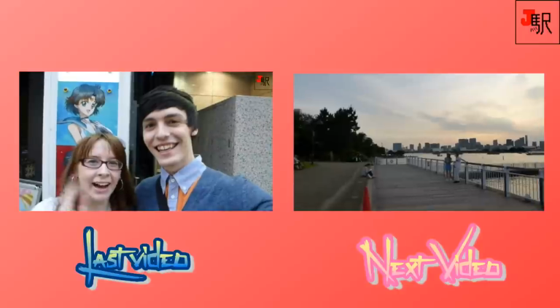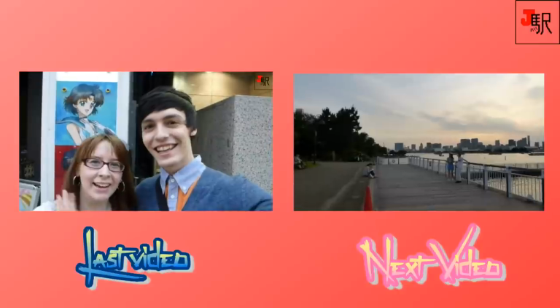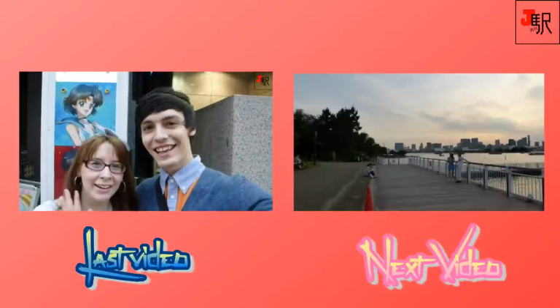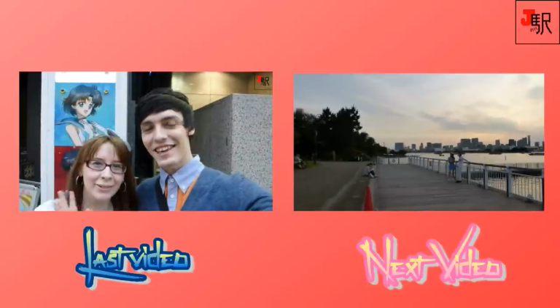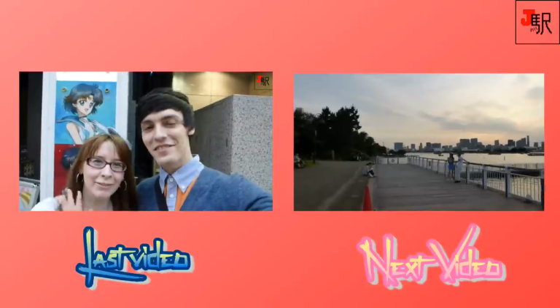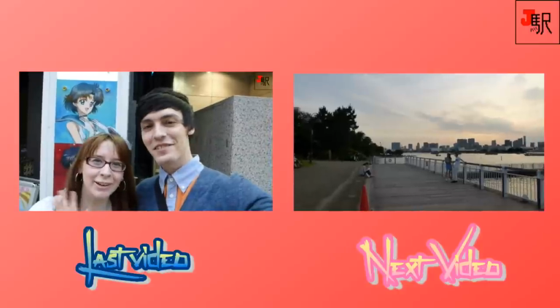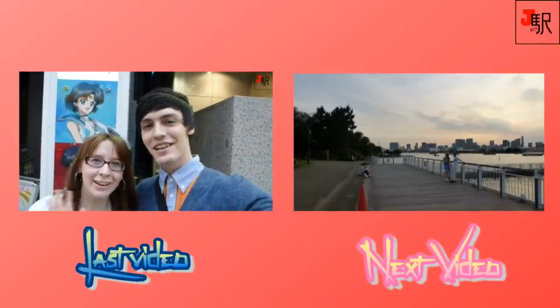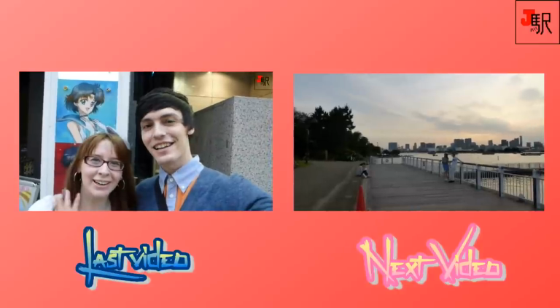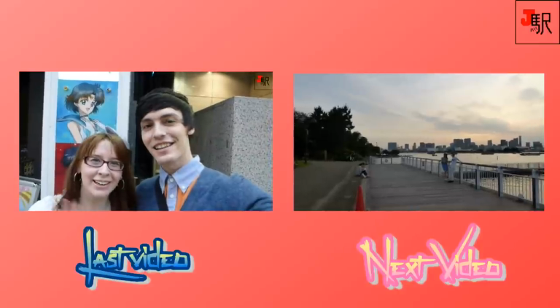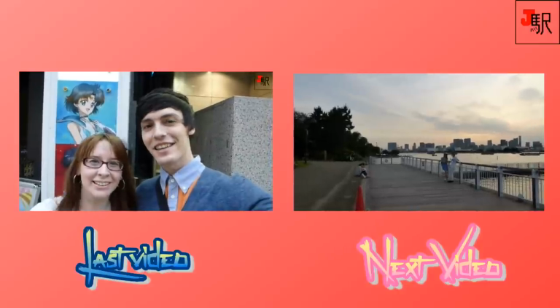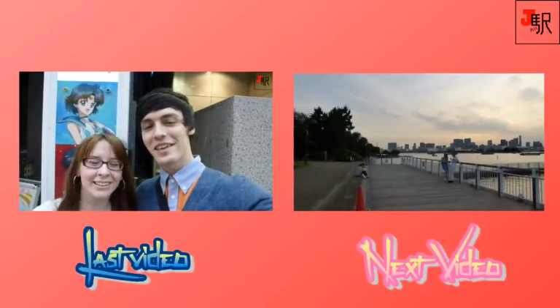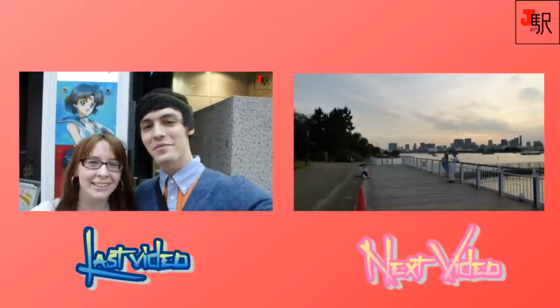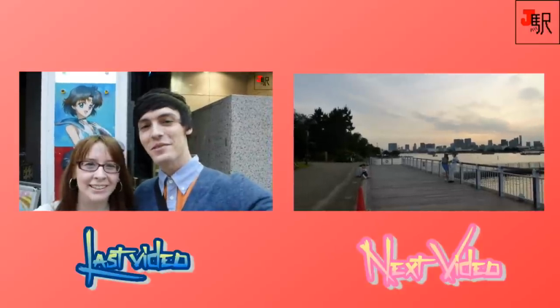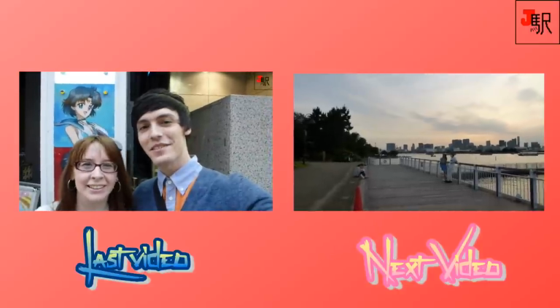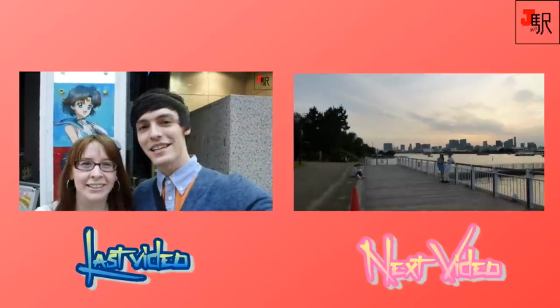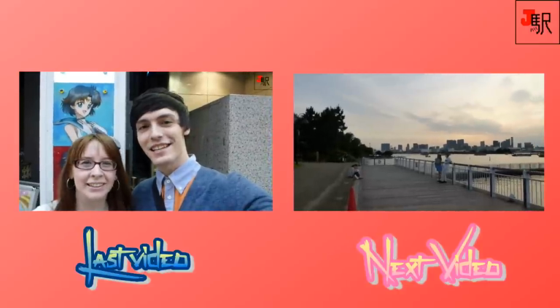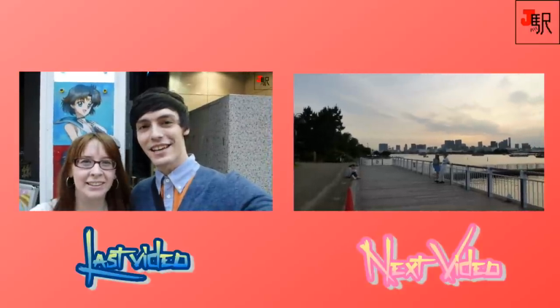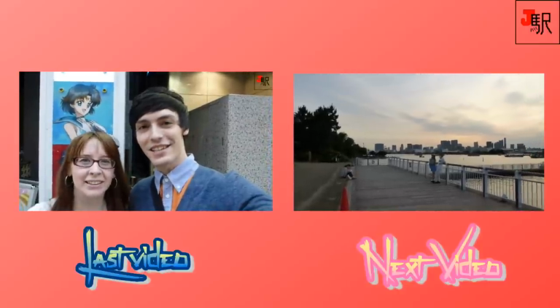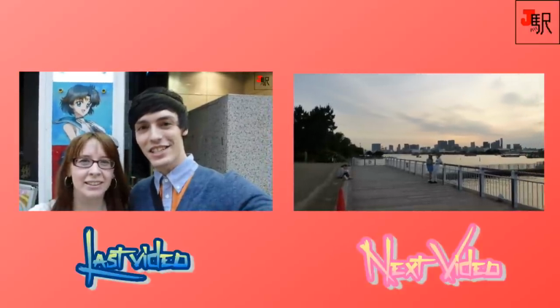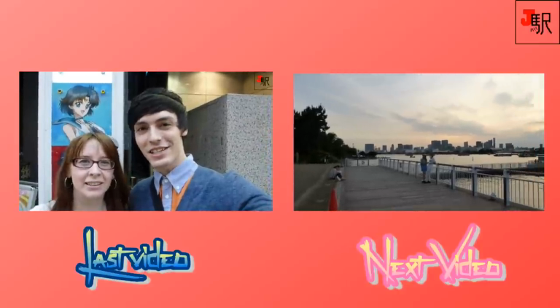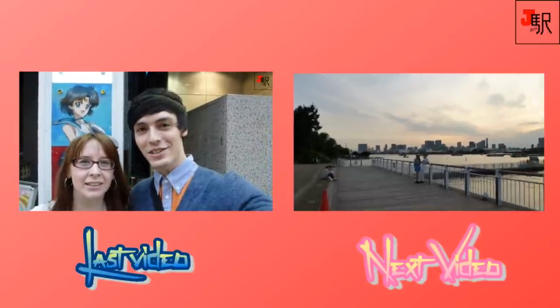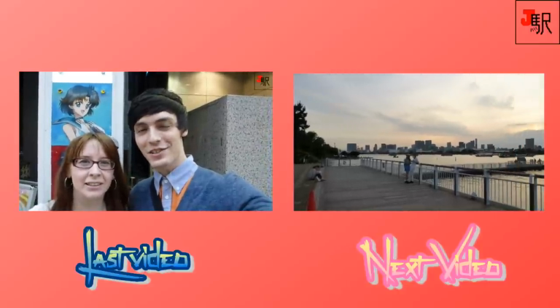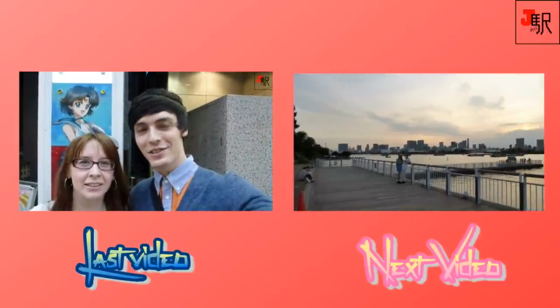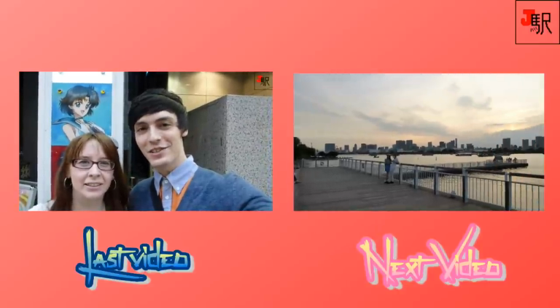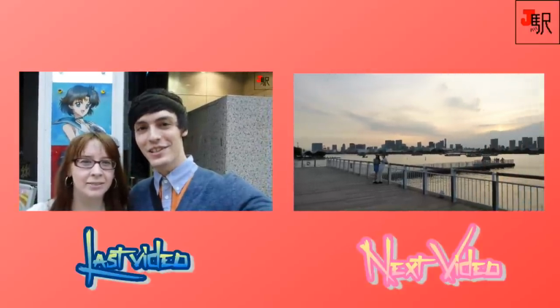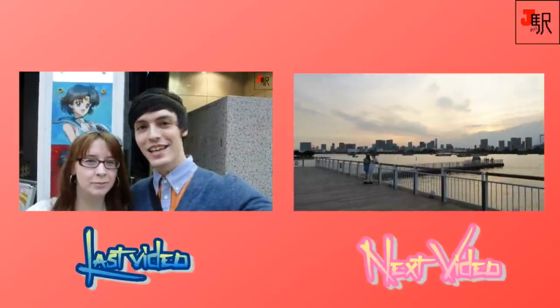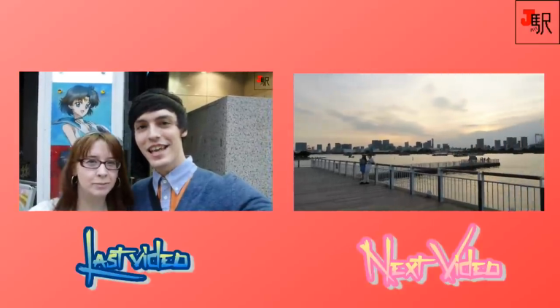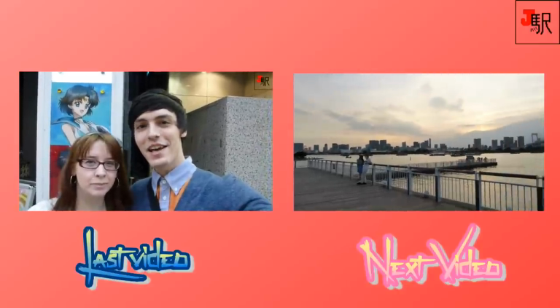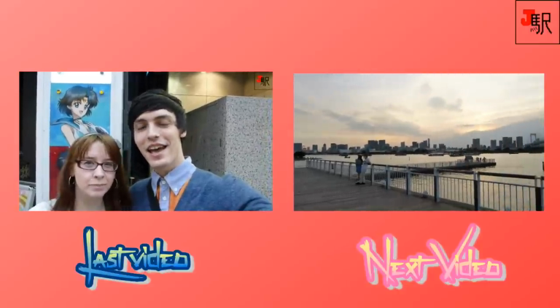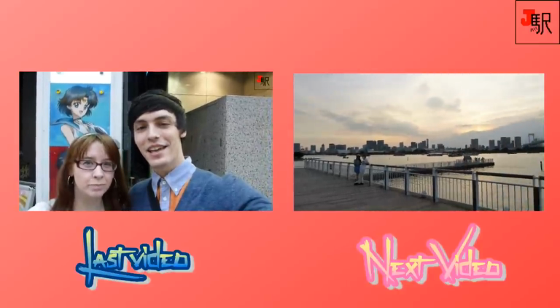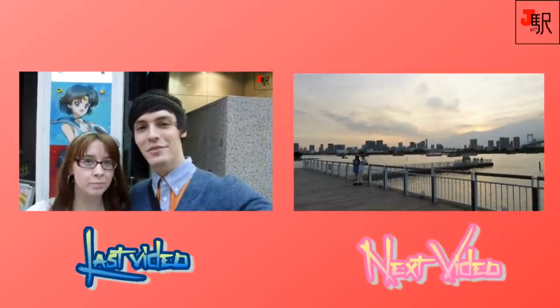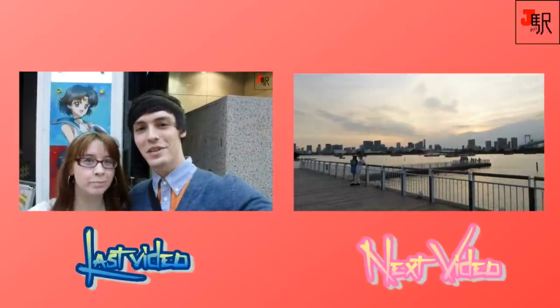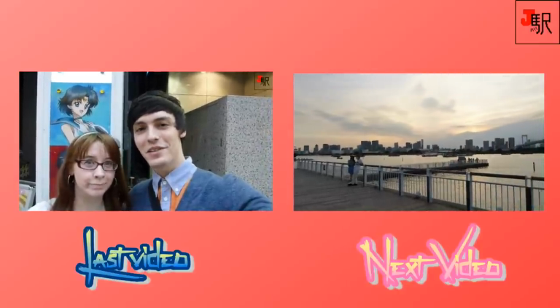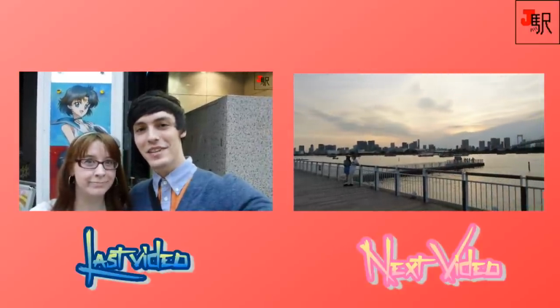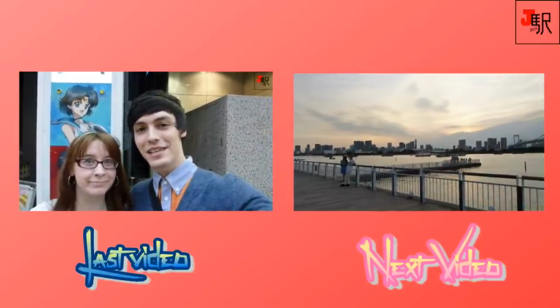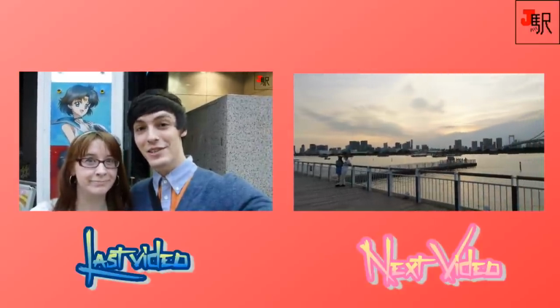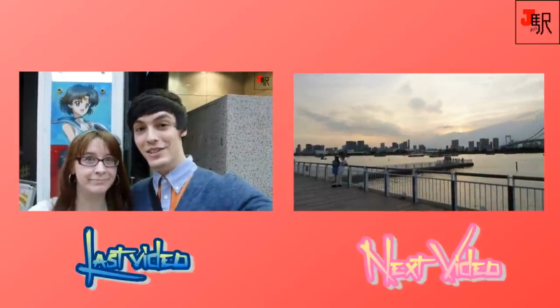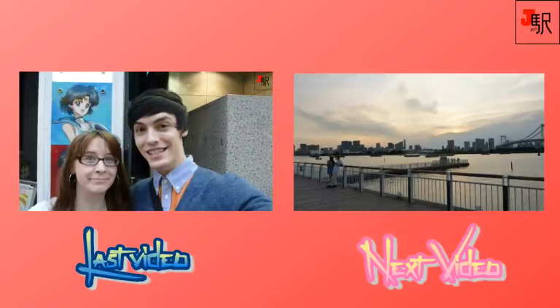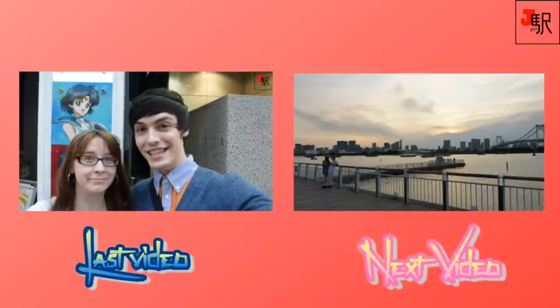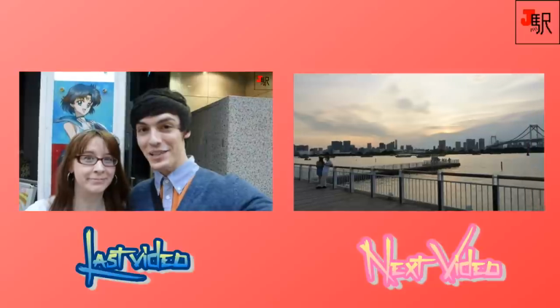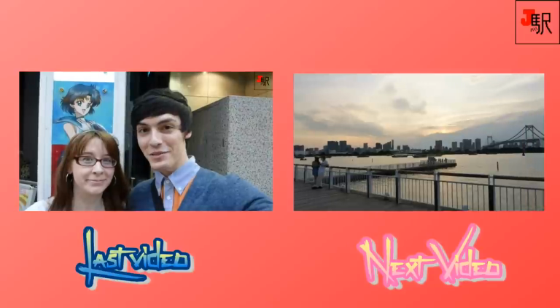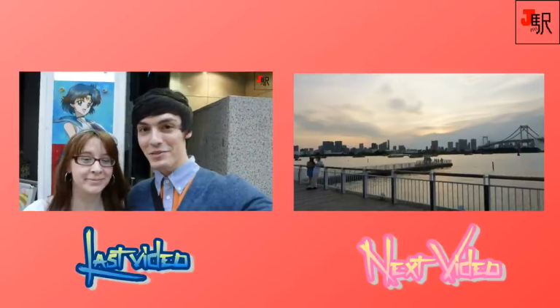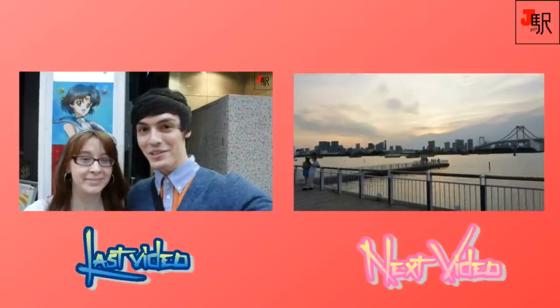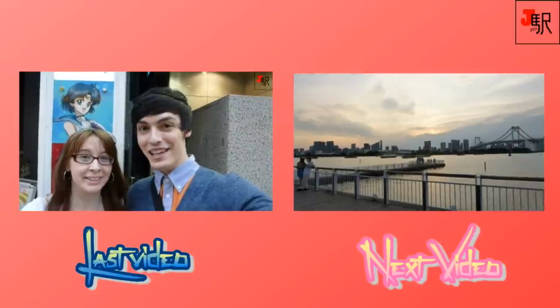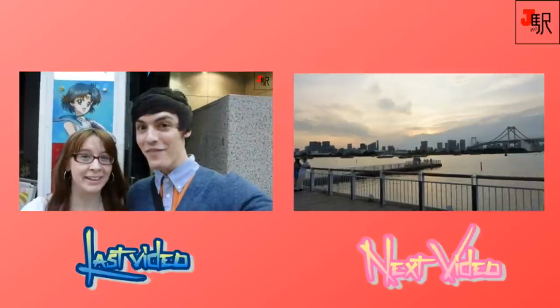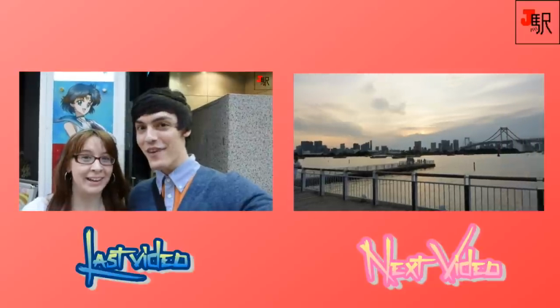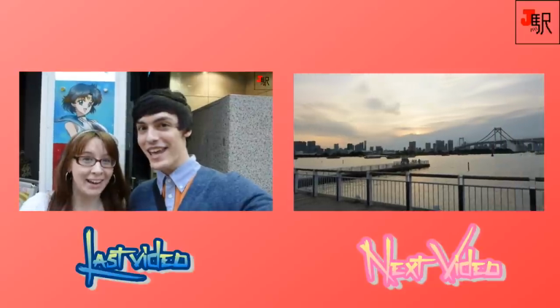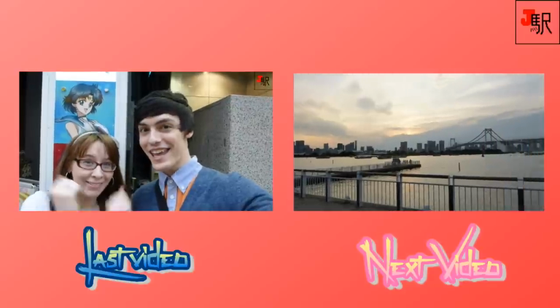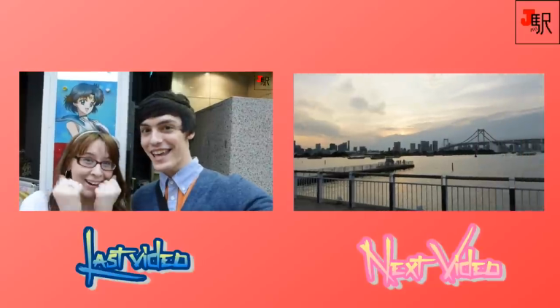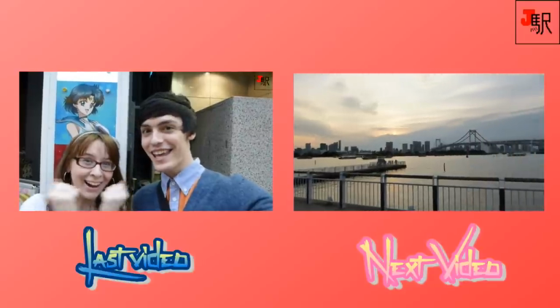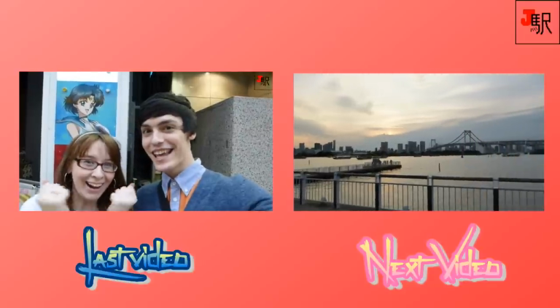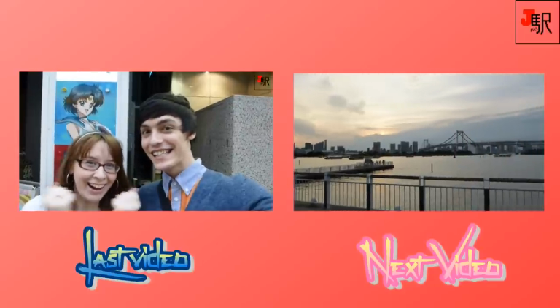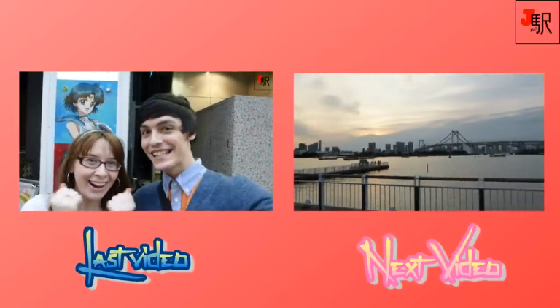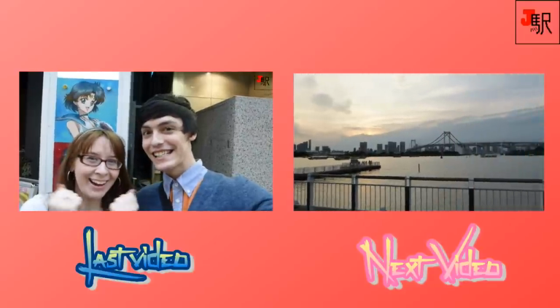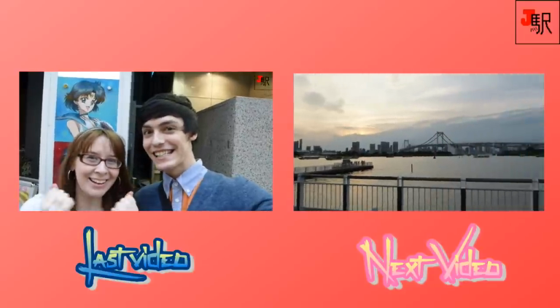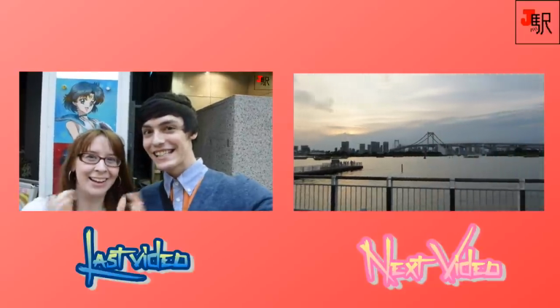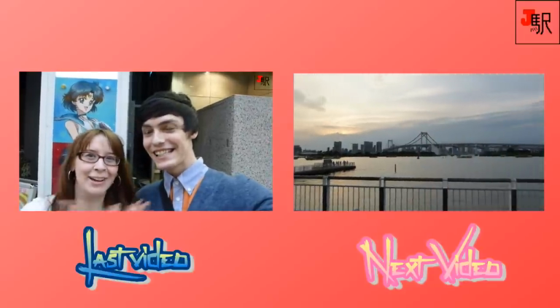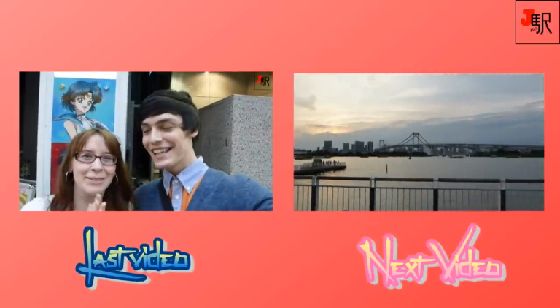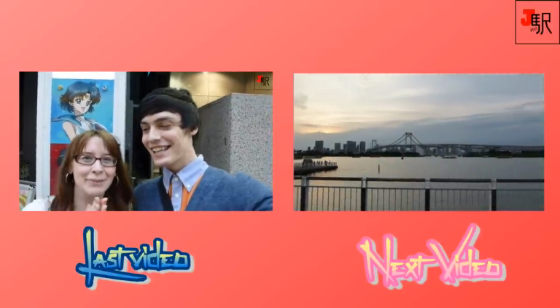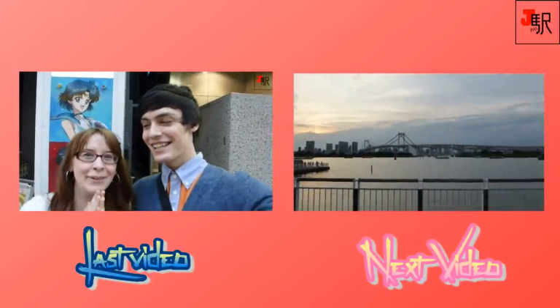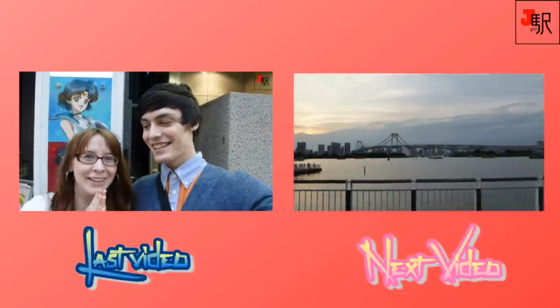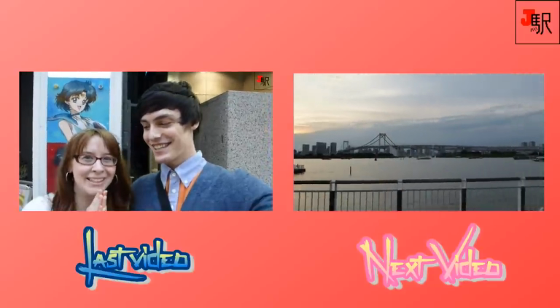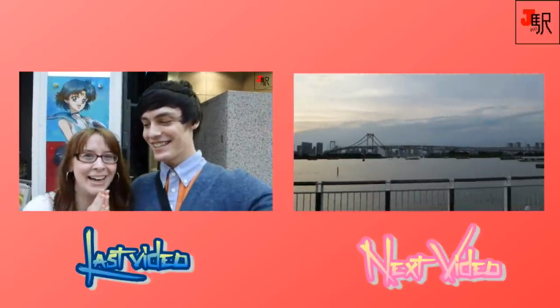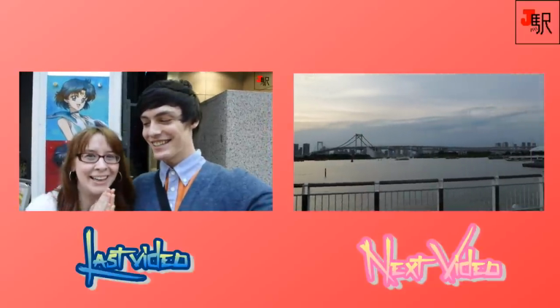Hi everyone, we're in Shinjuku and we're going to the Sailor Moon Cafe. I'm super excited!